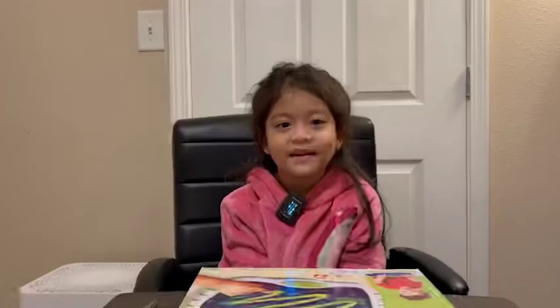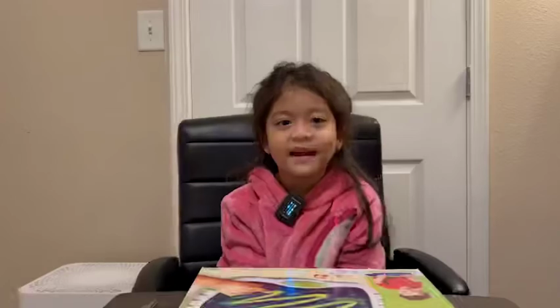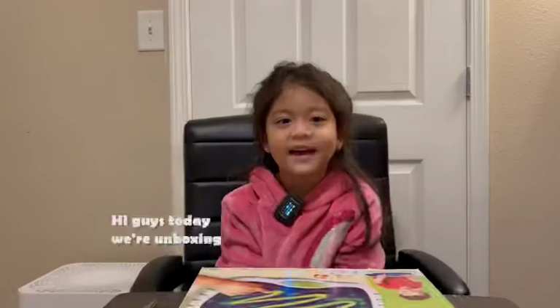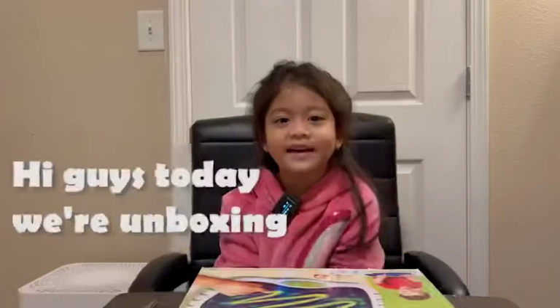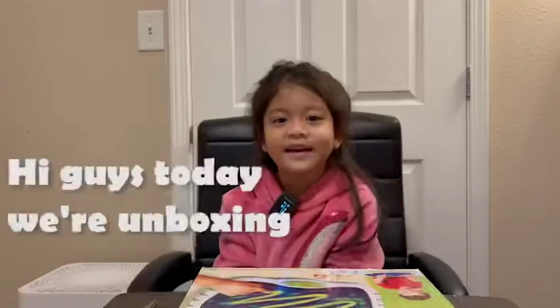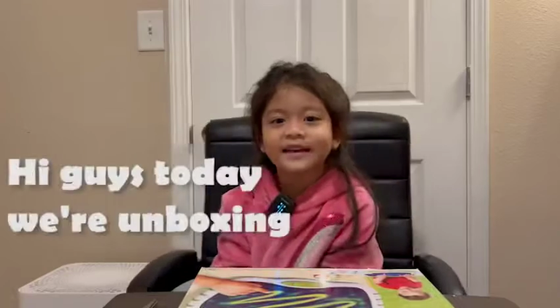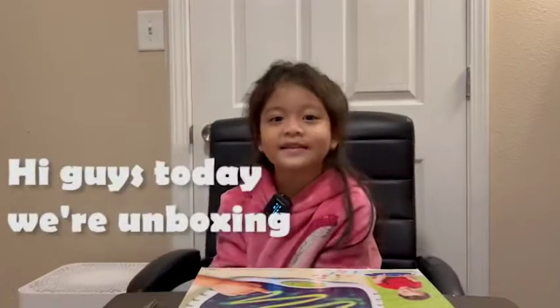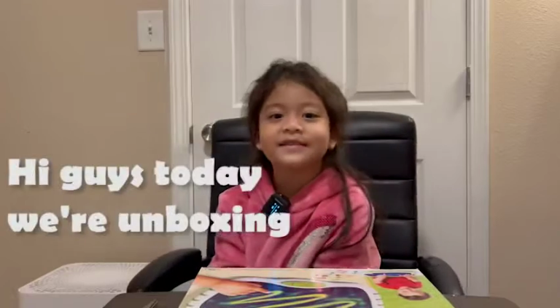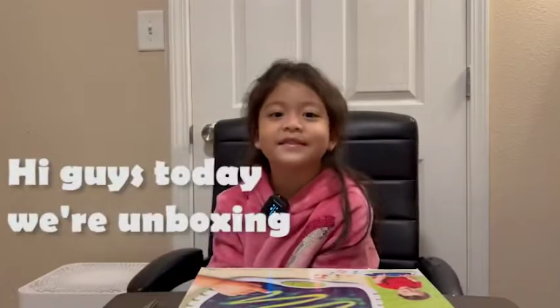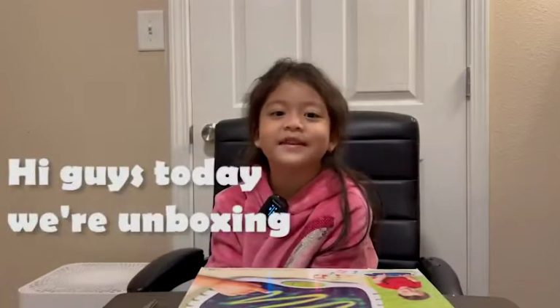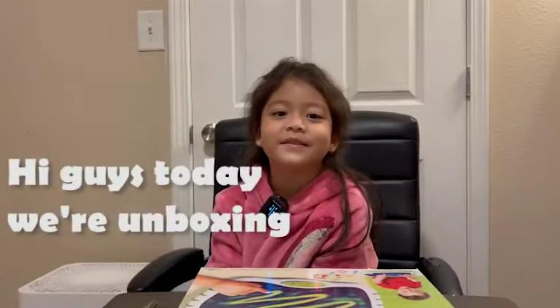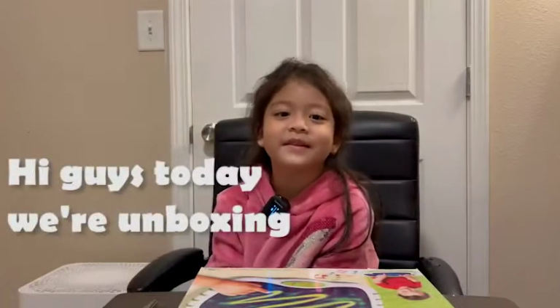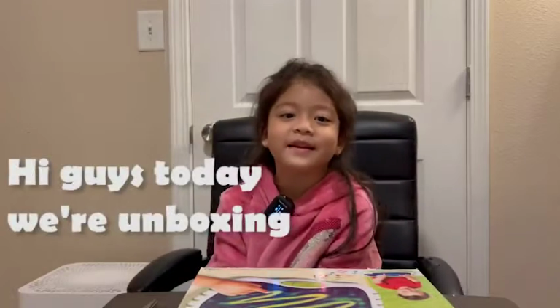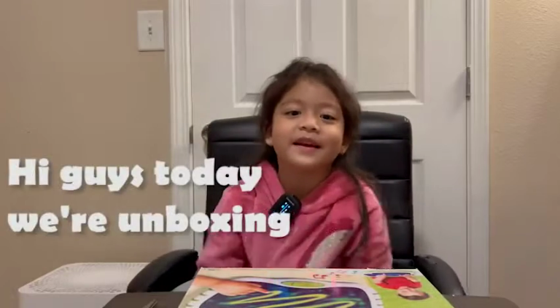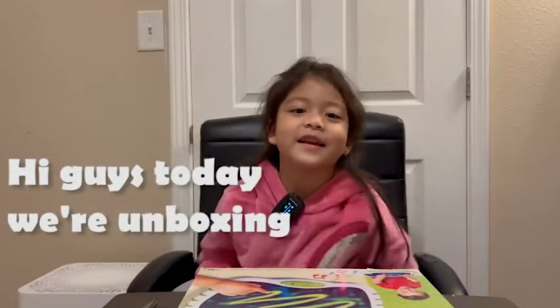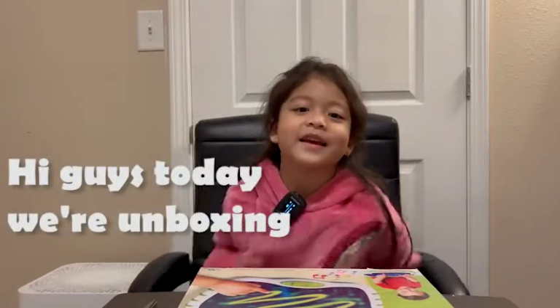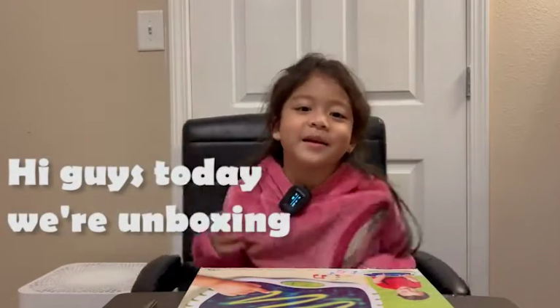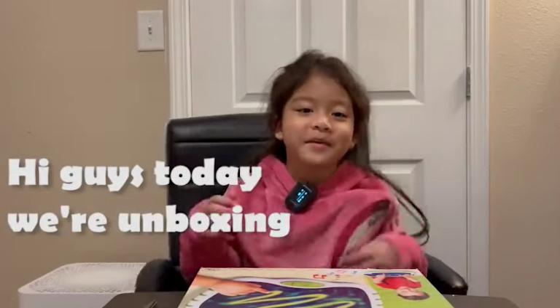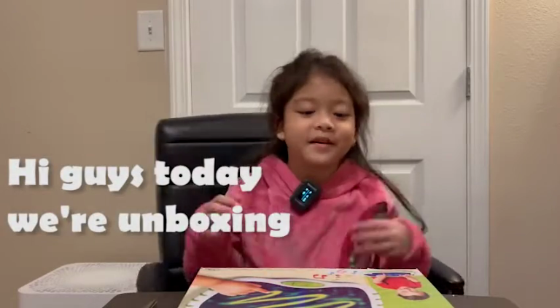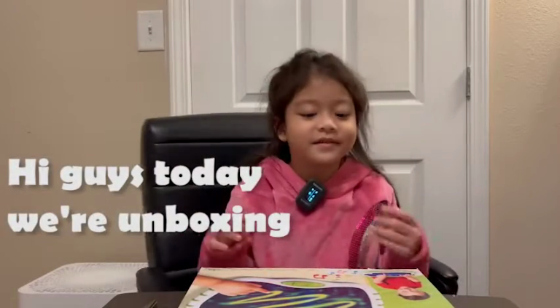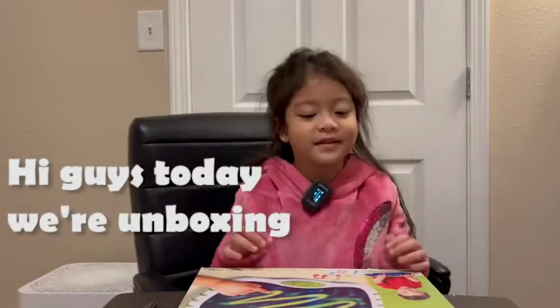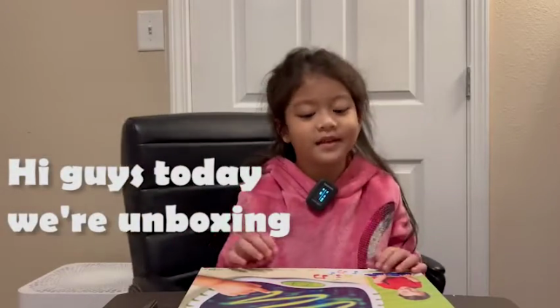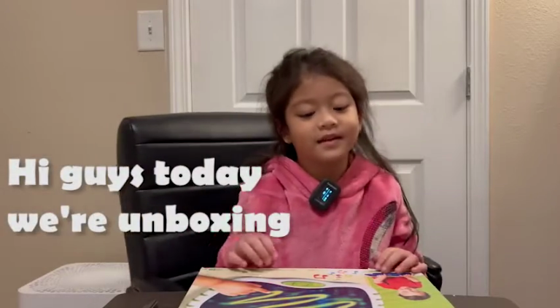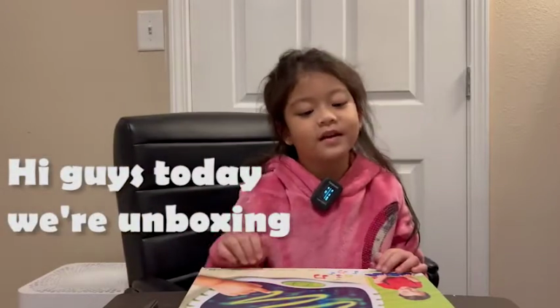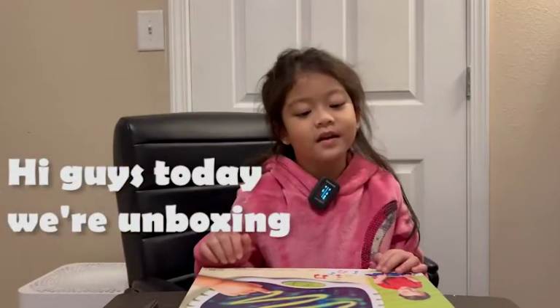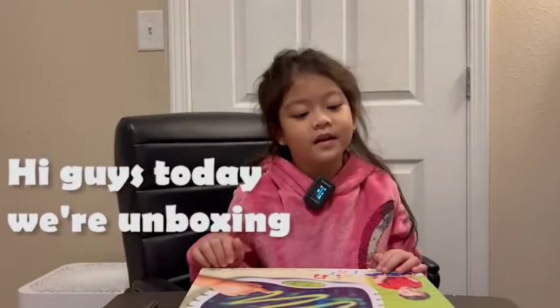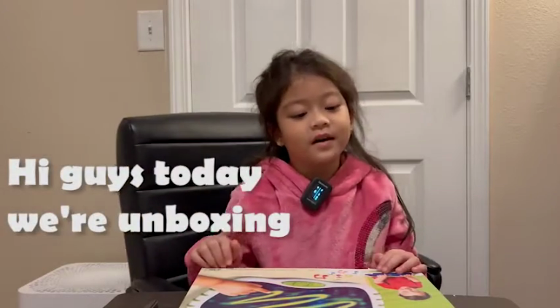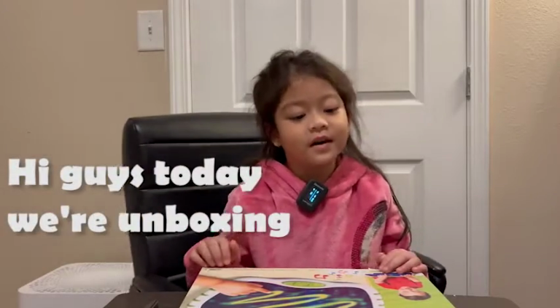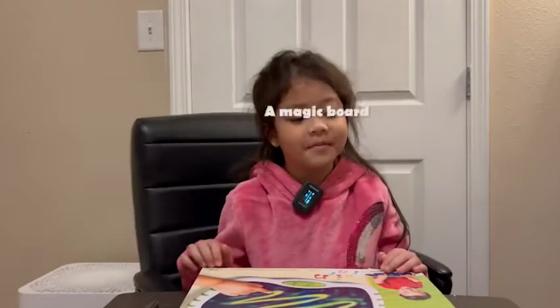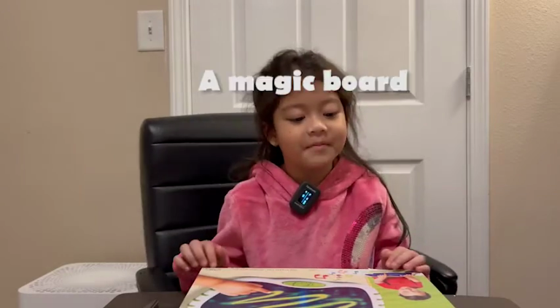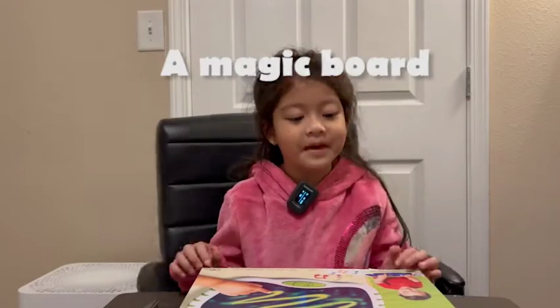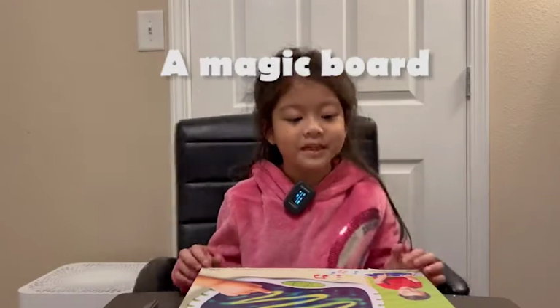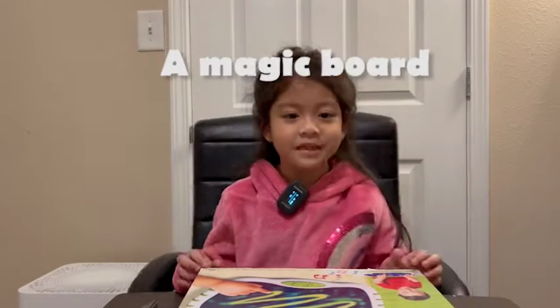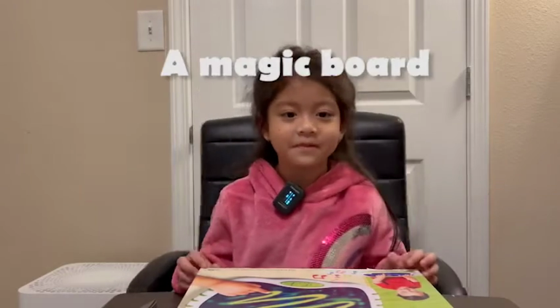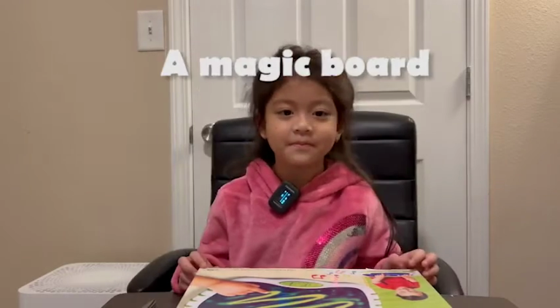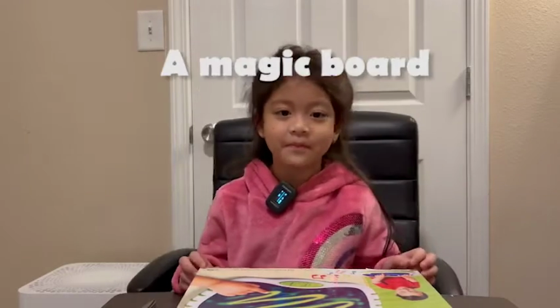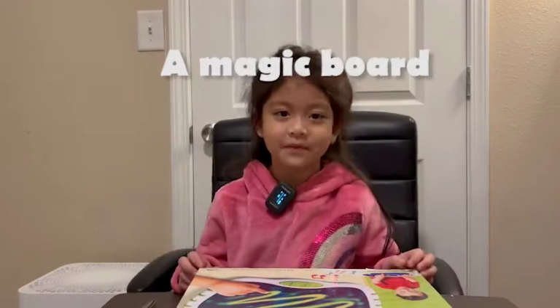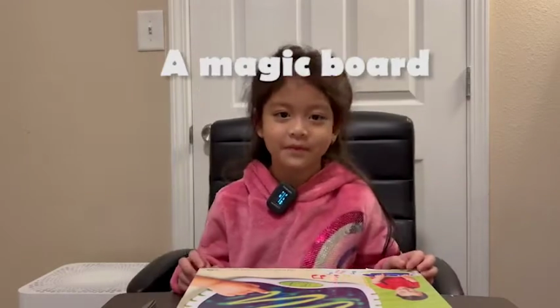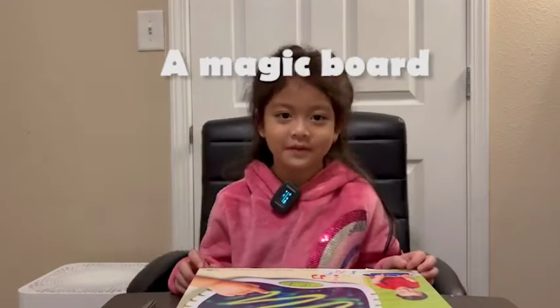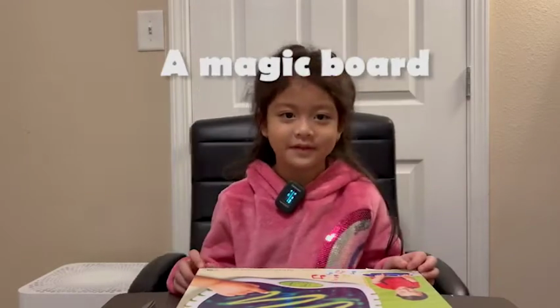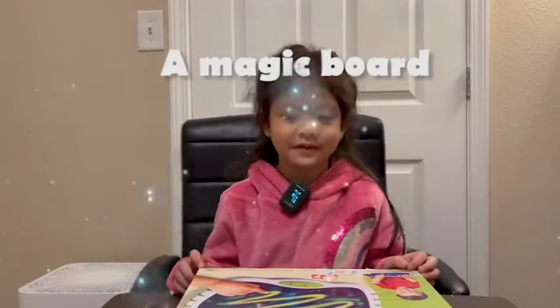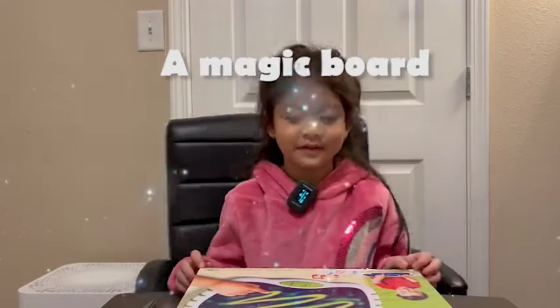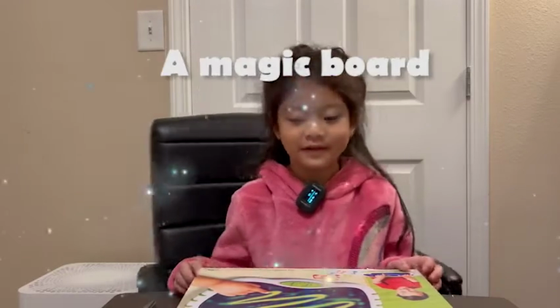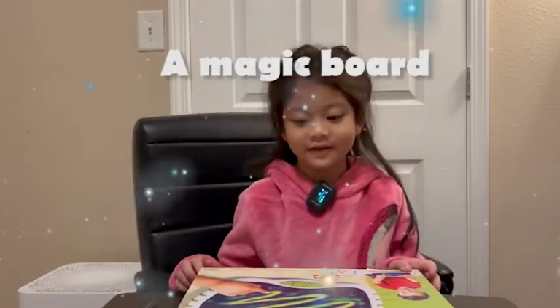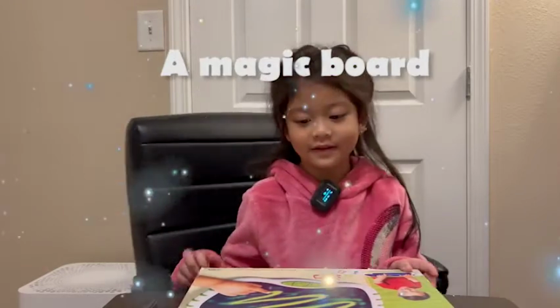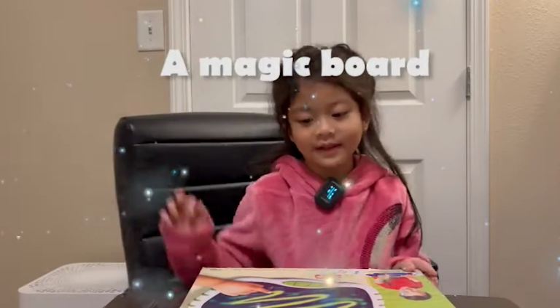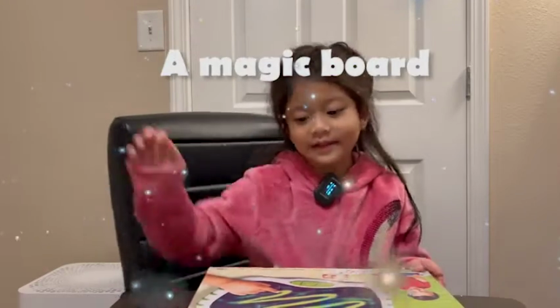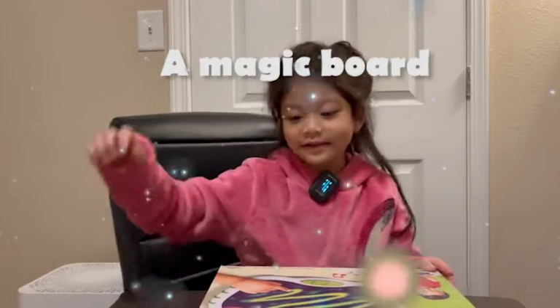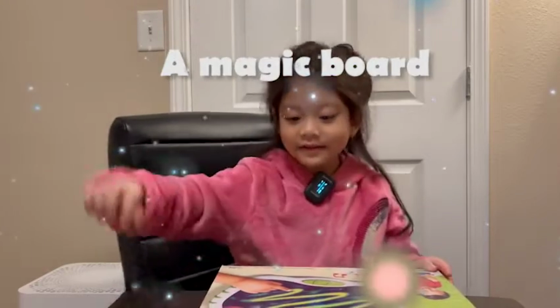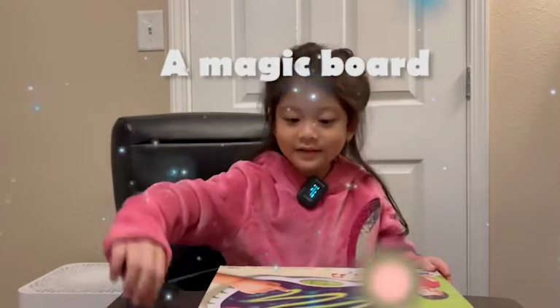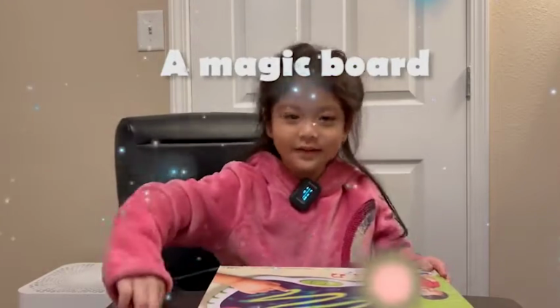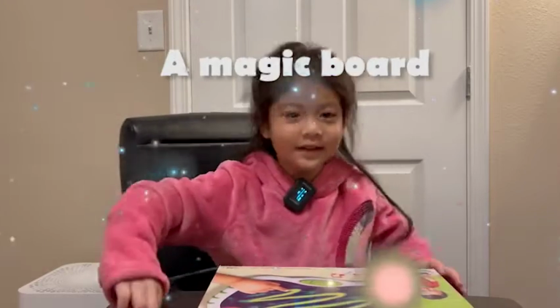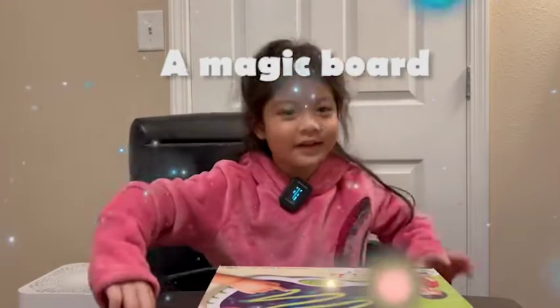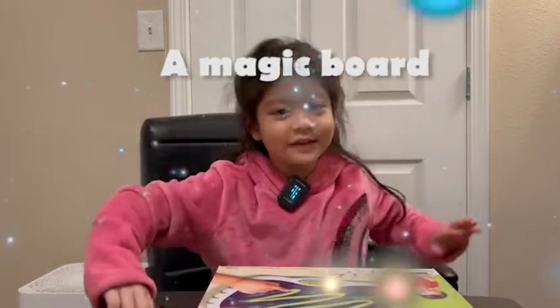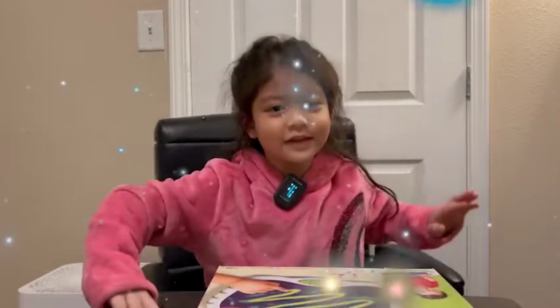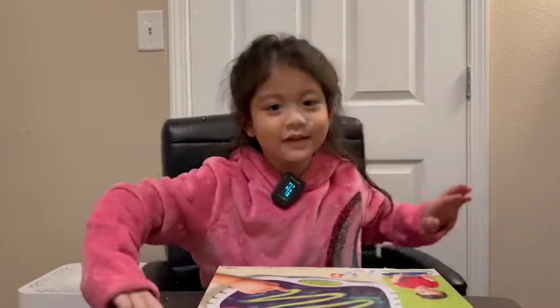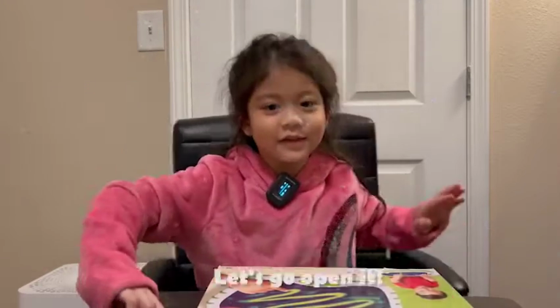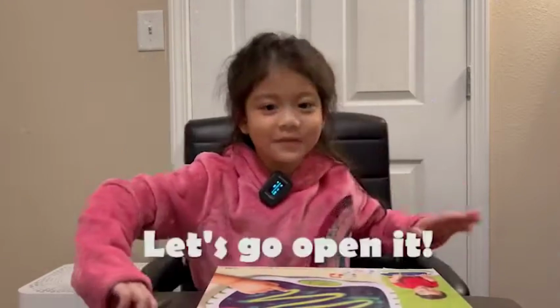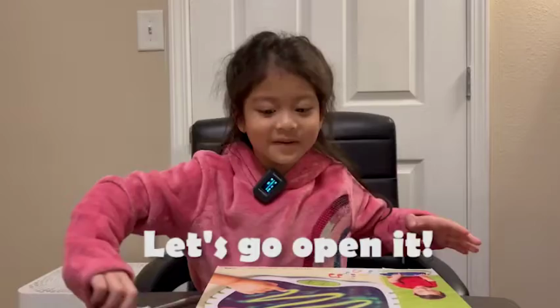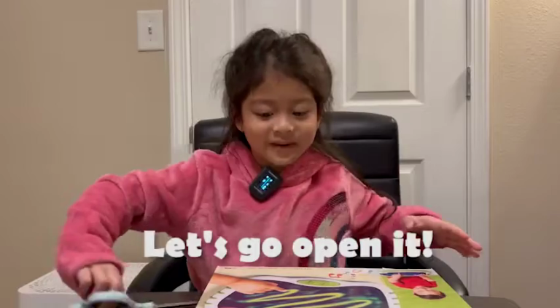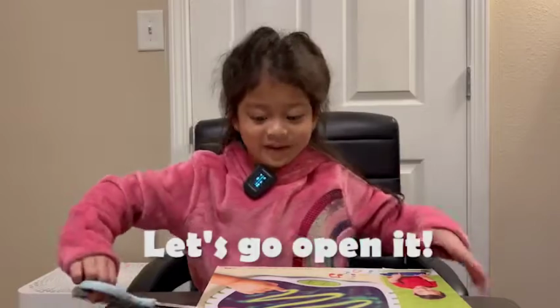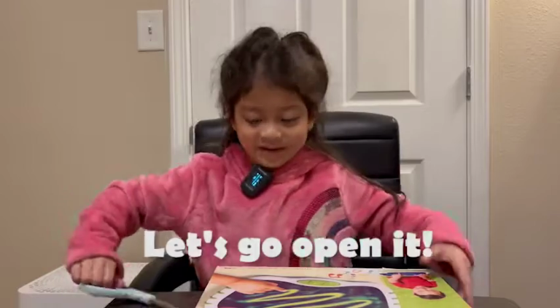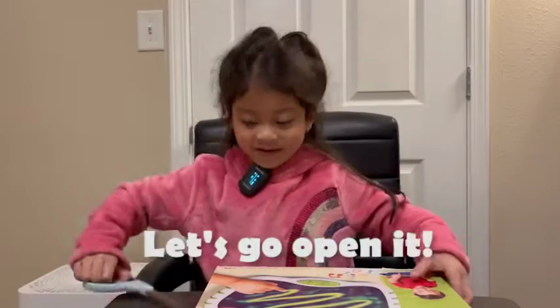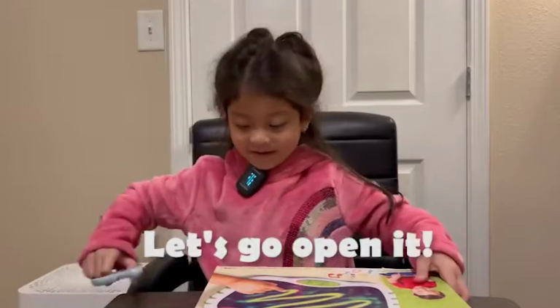Hi guys, today we are going to unbox a magic board, so let's go open it.